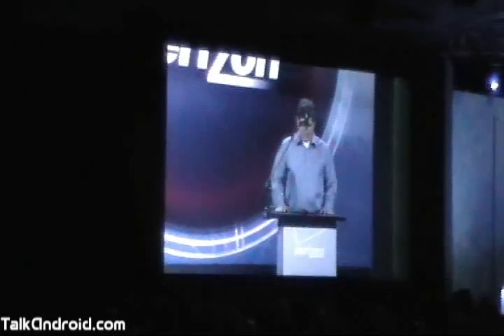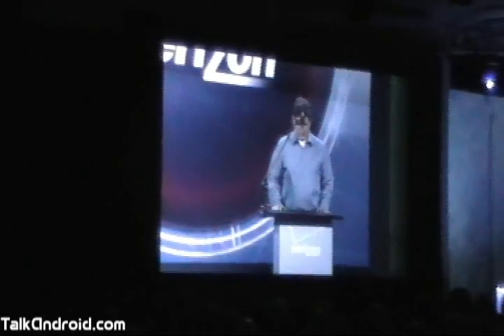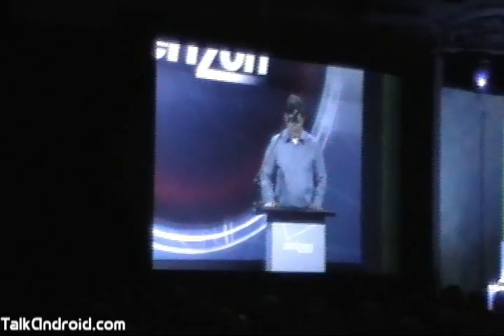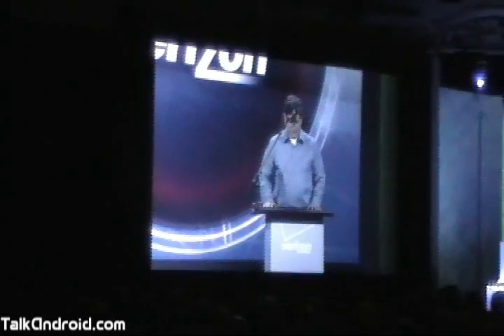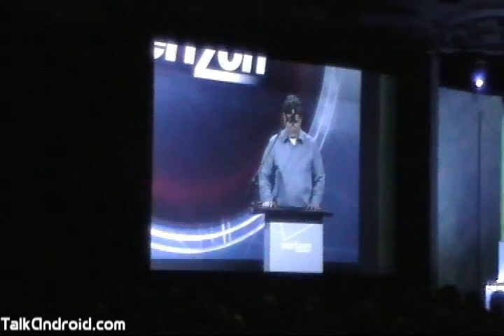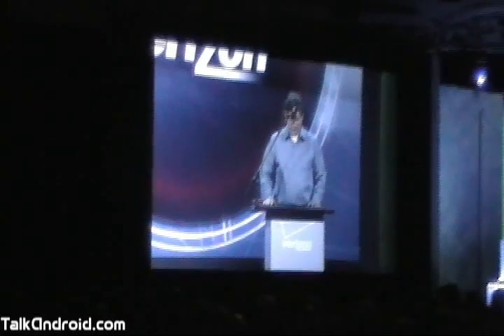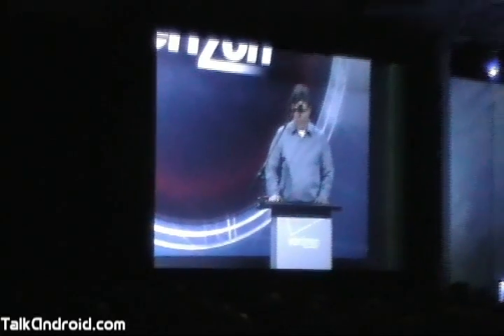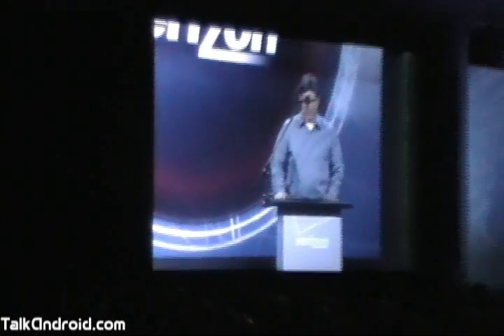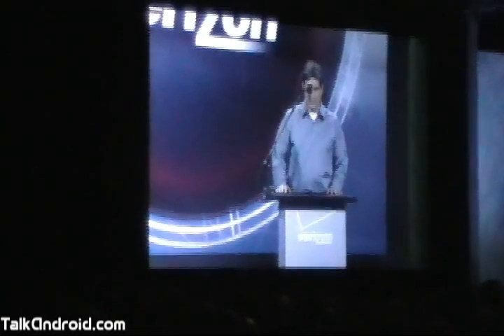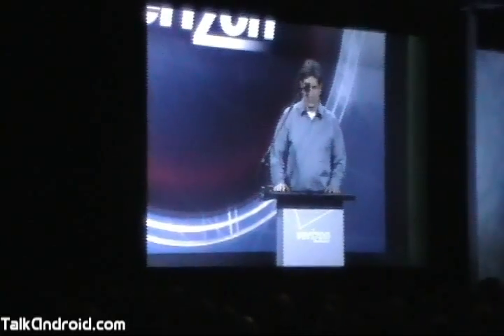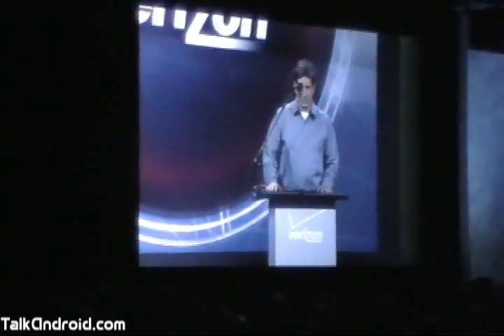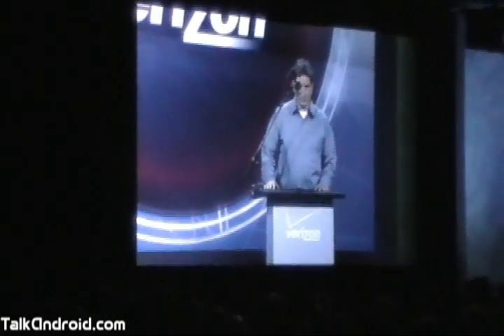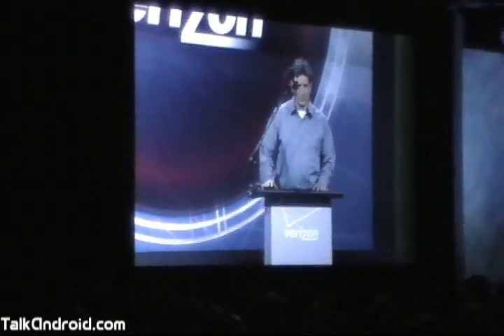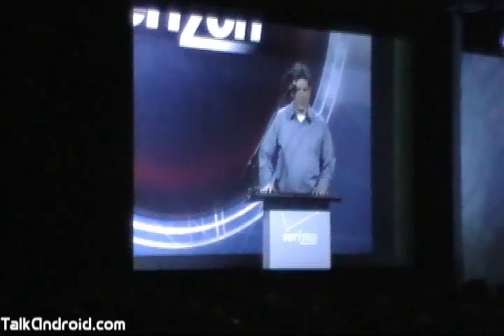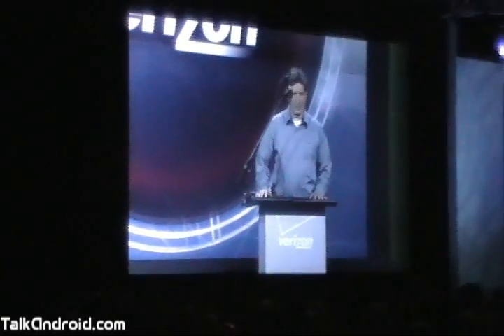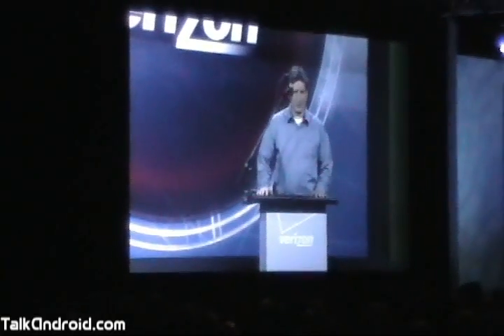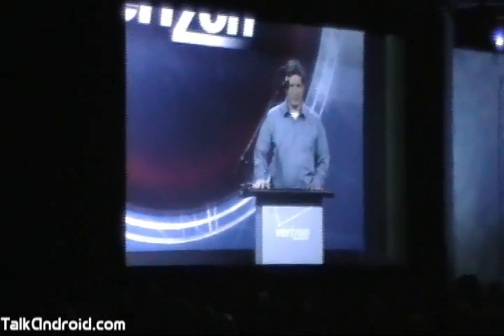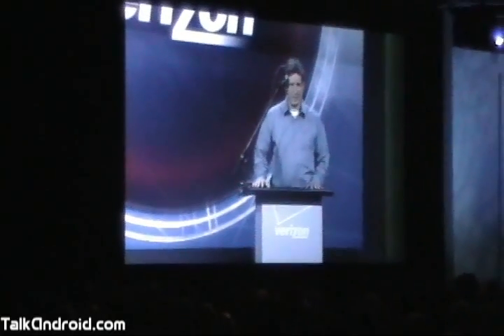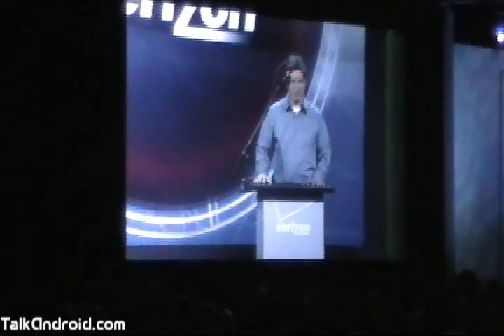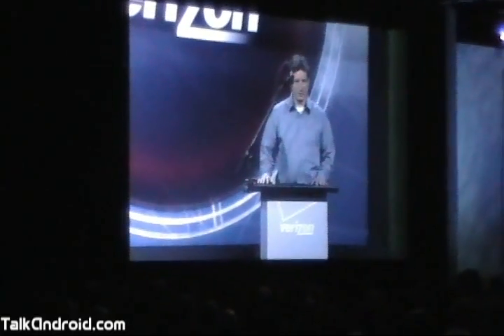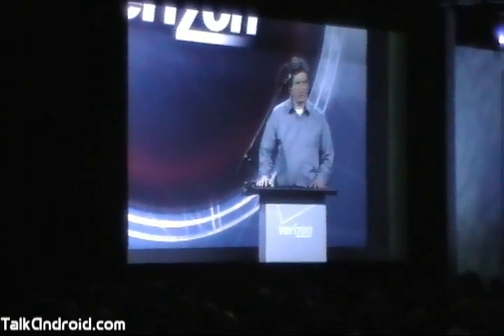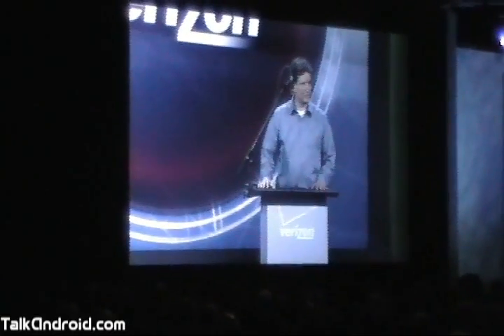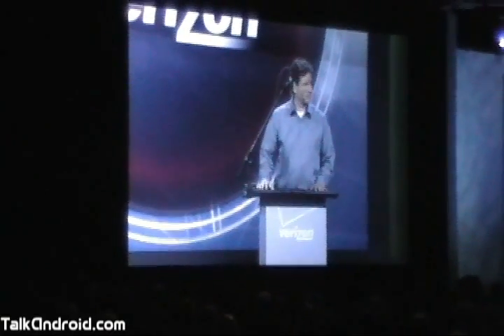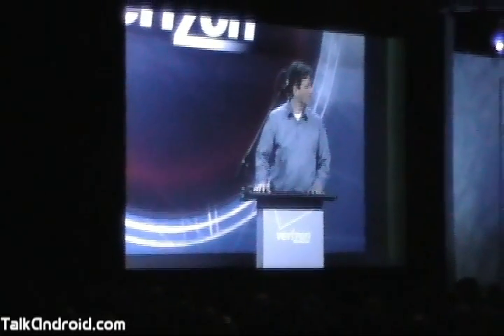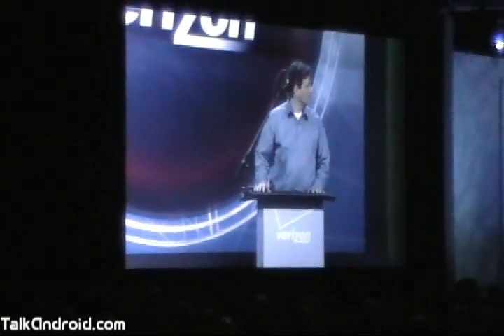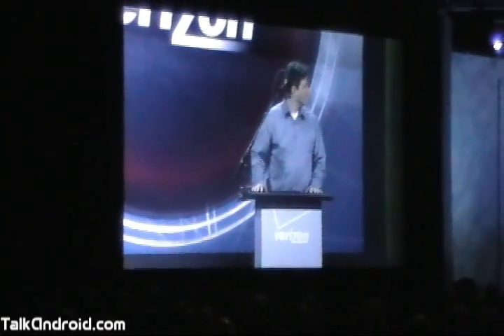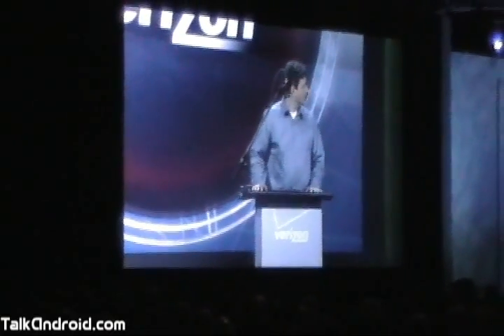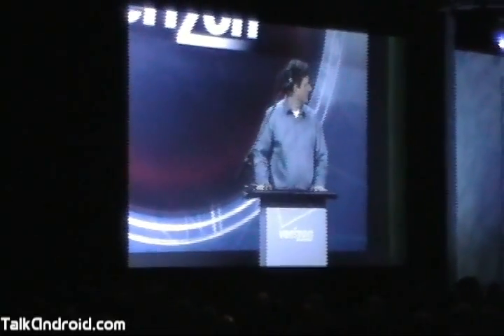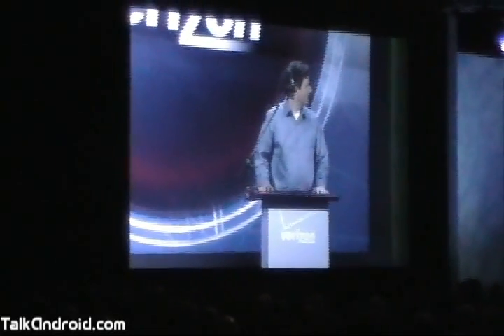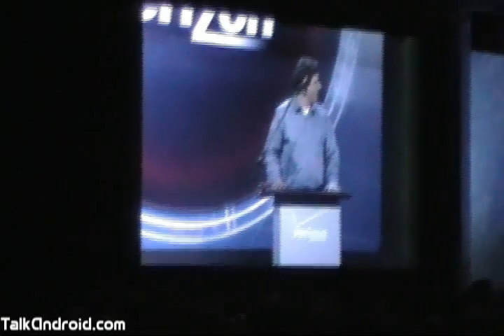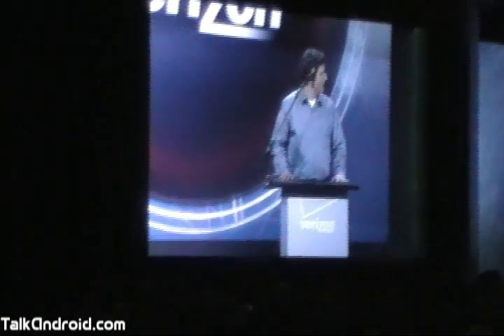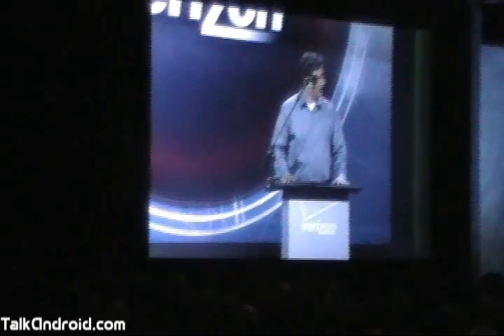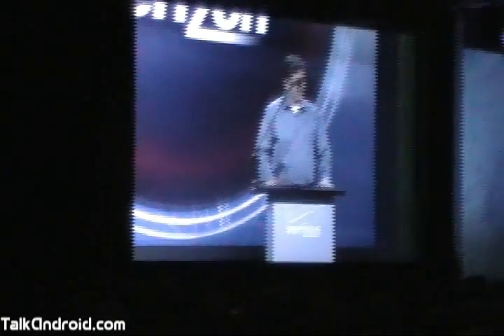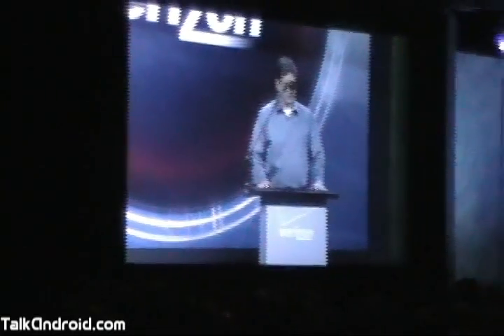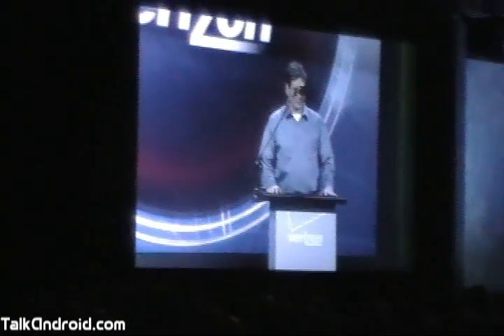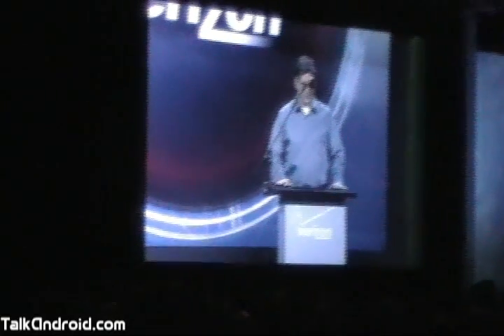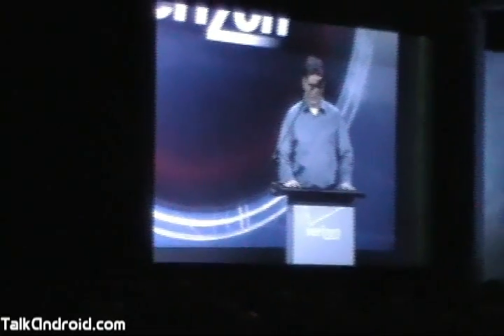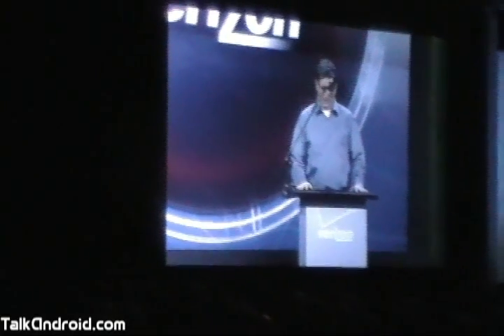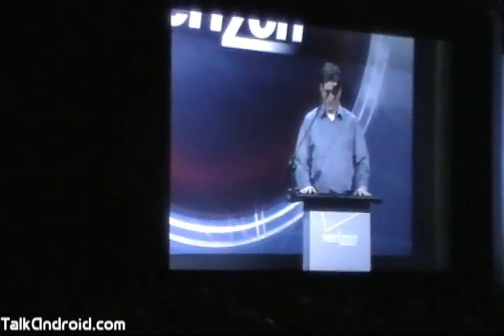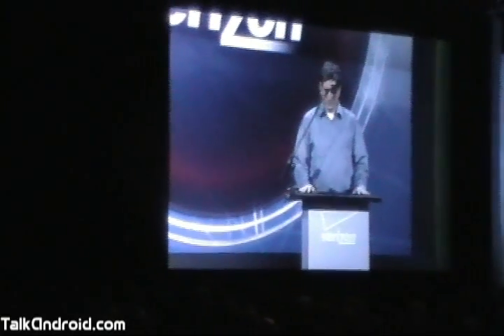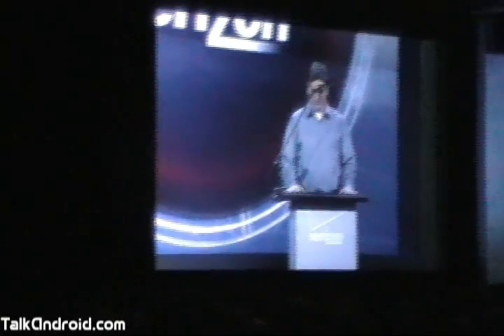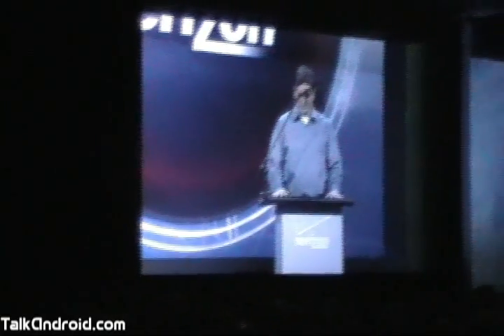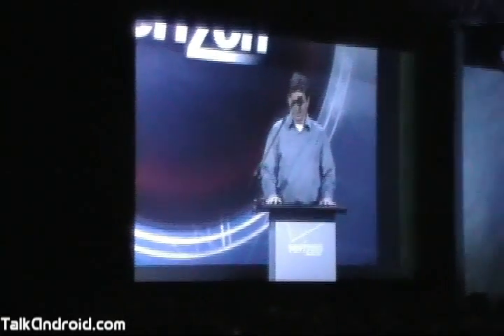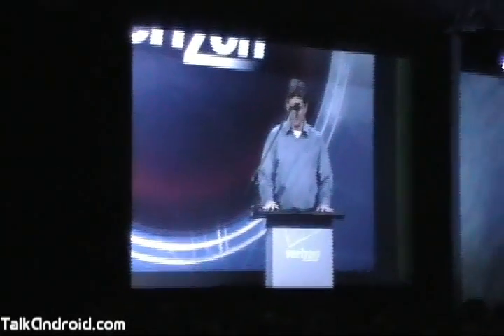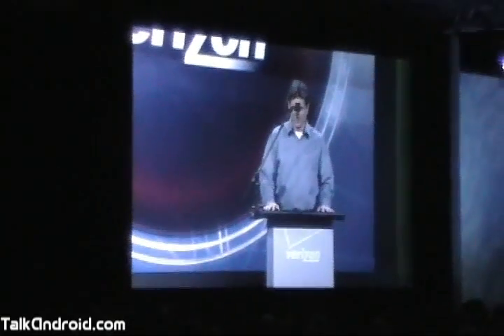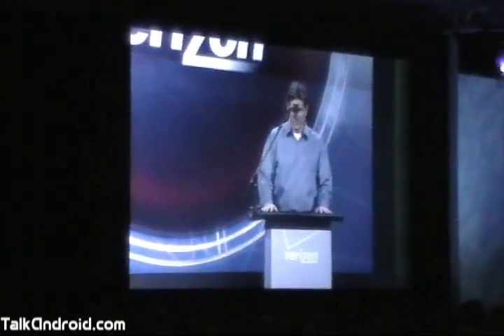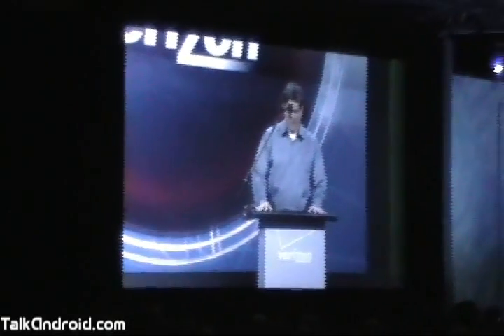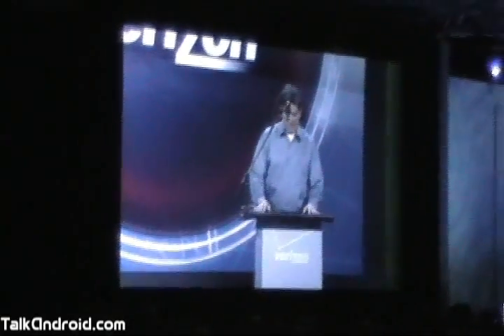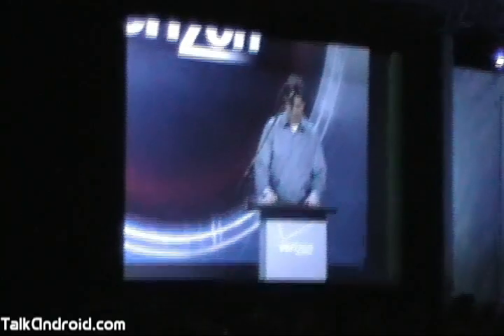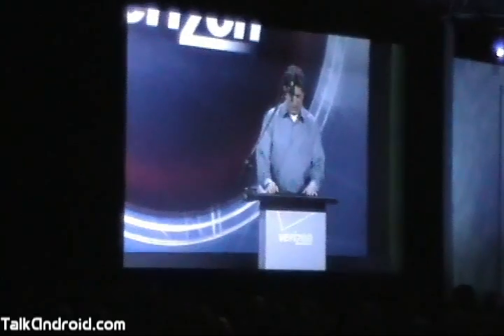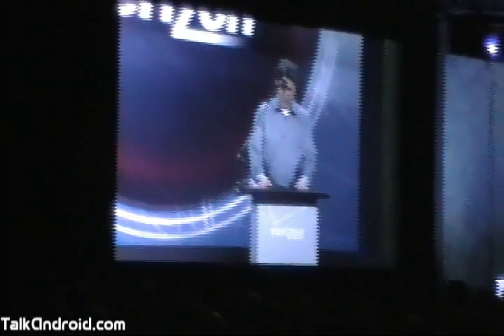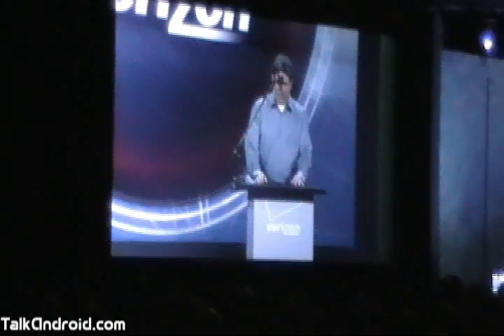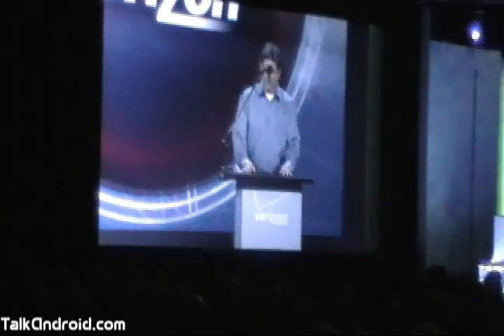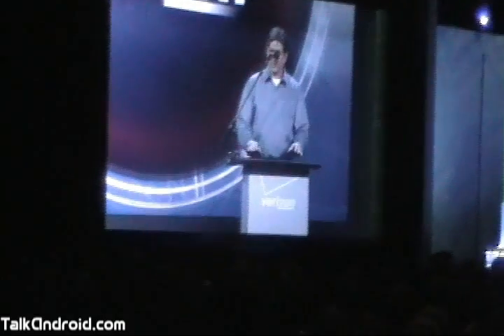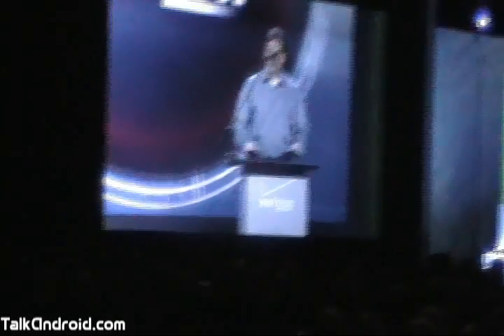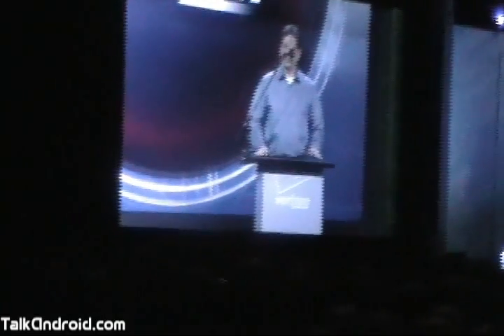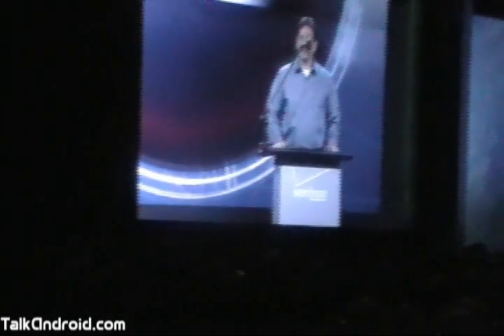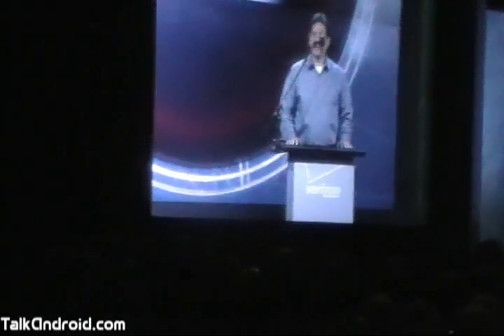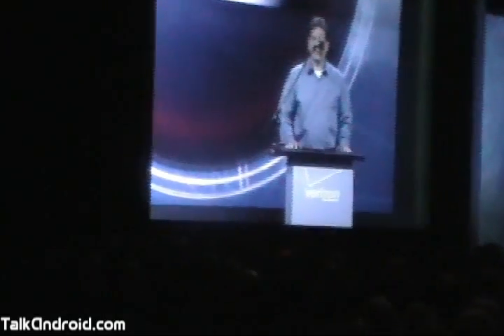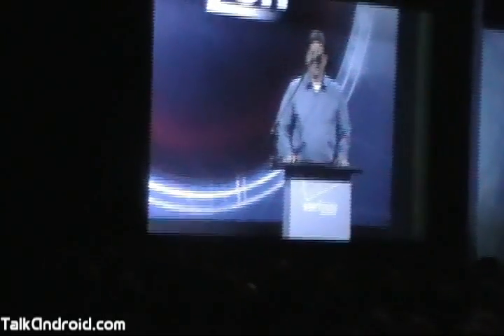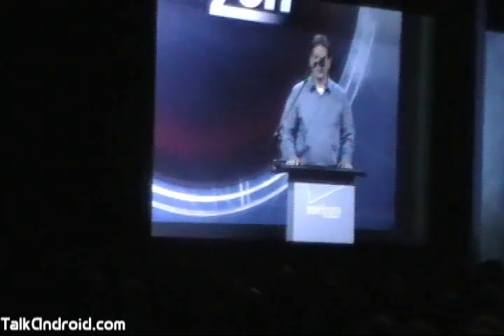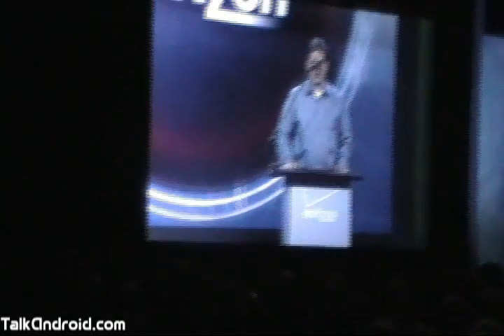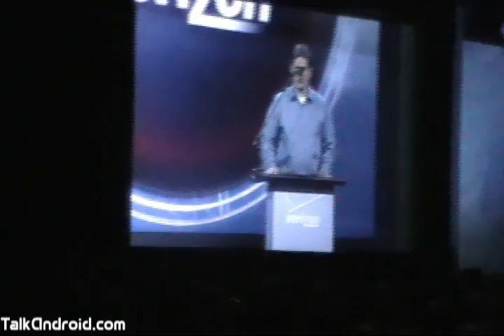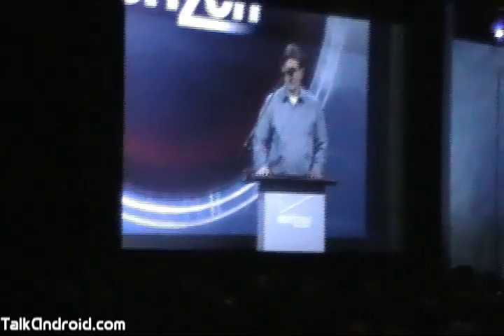This is Honeycomb running on a tablet. Let's take a look at Honeycomb in action.